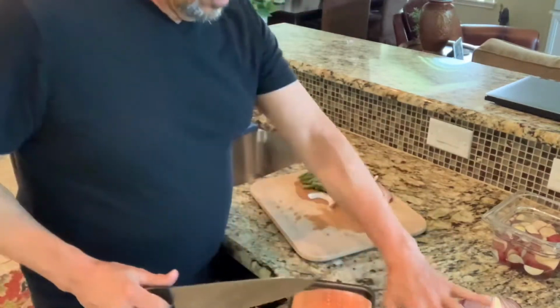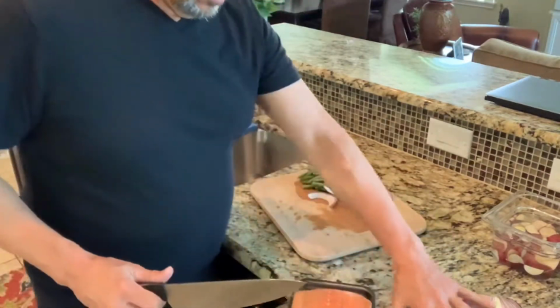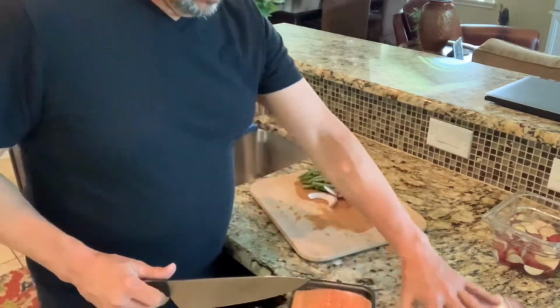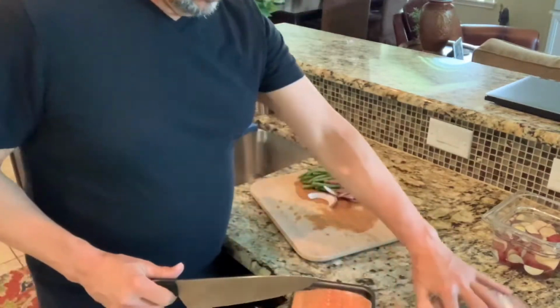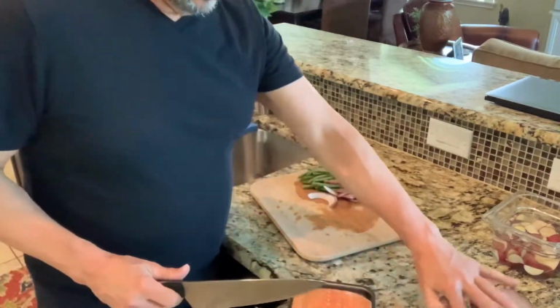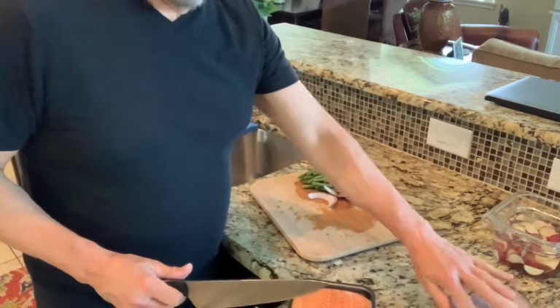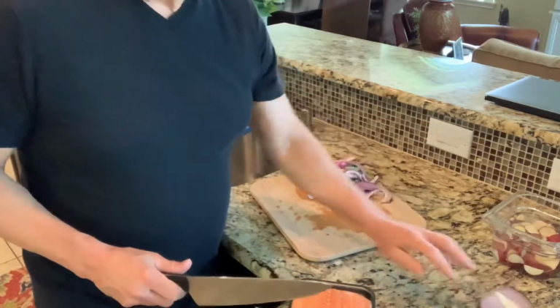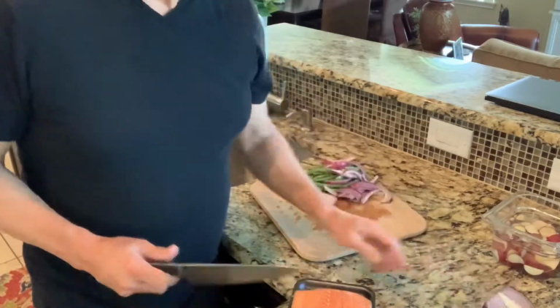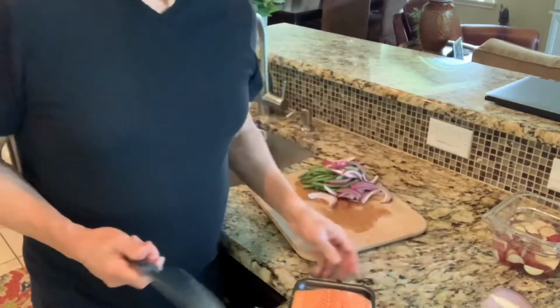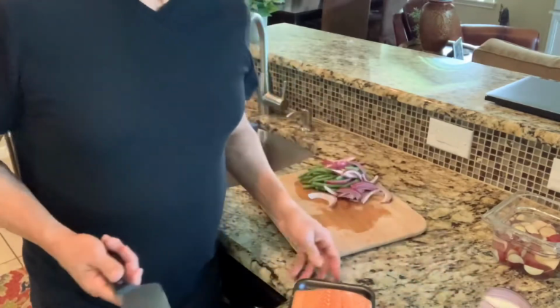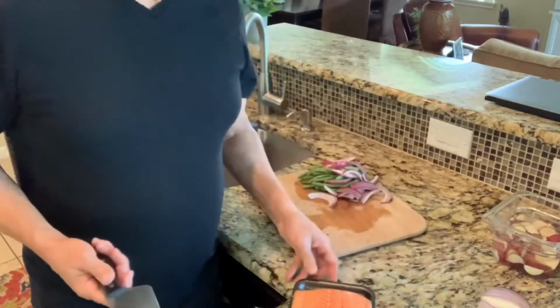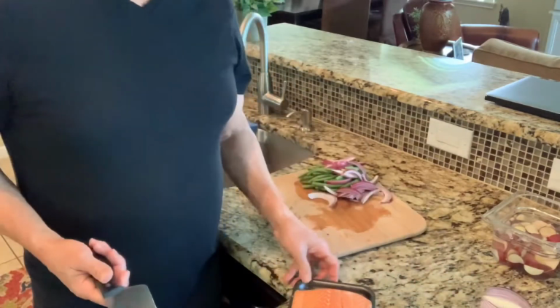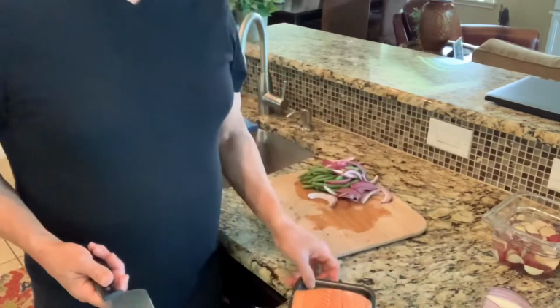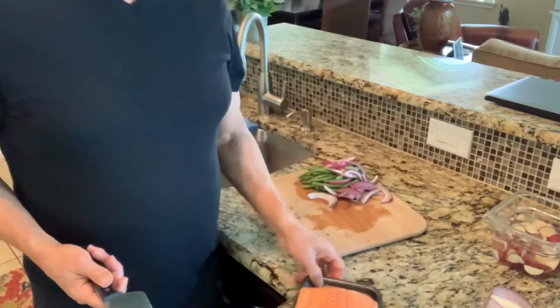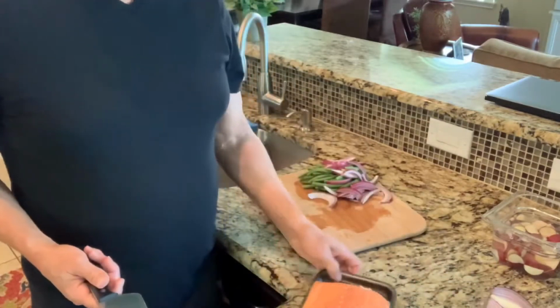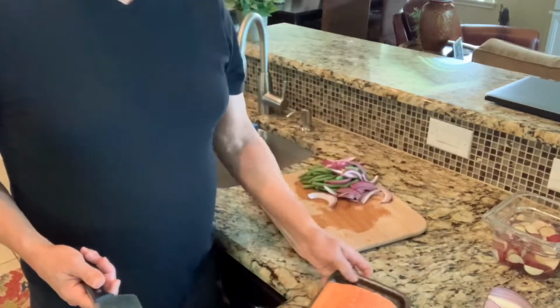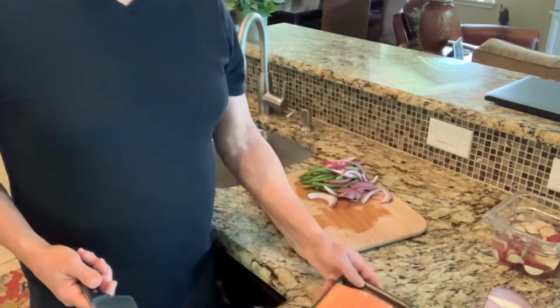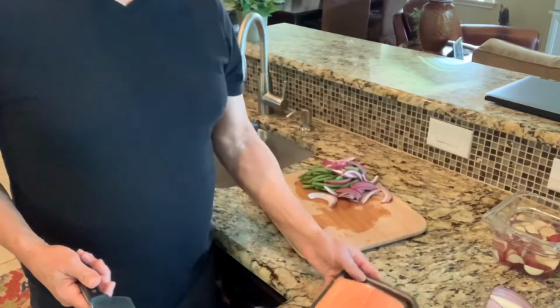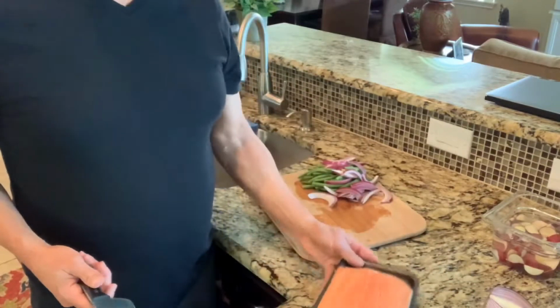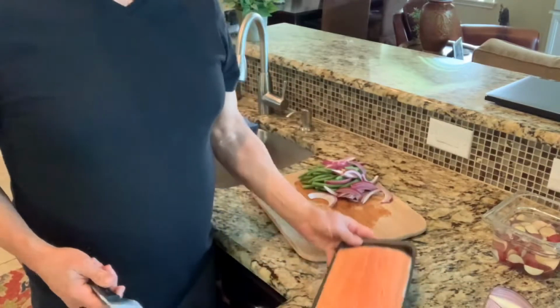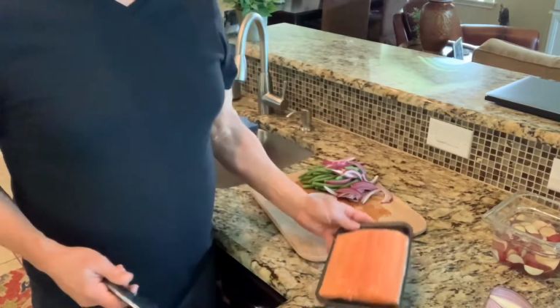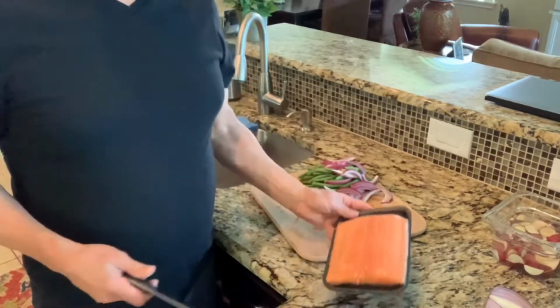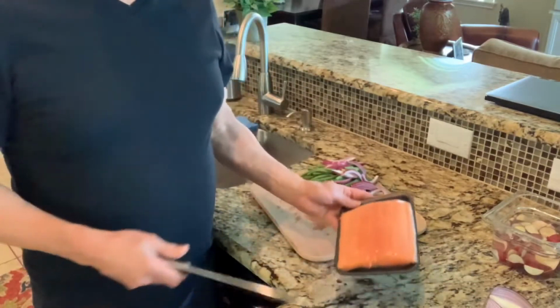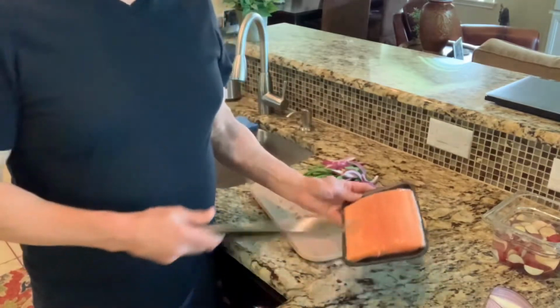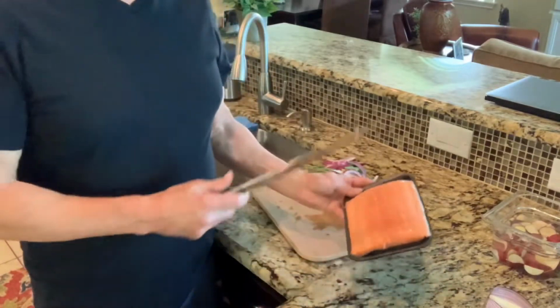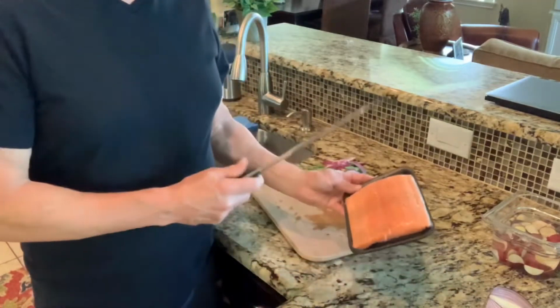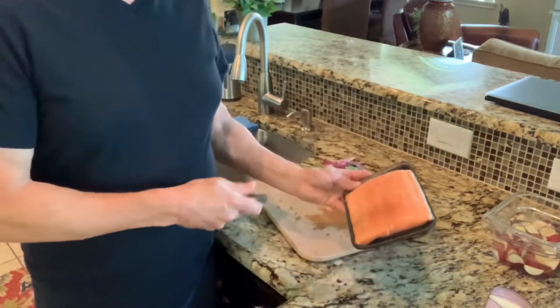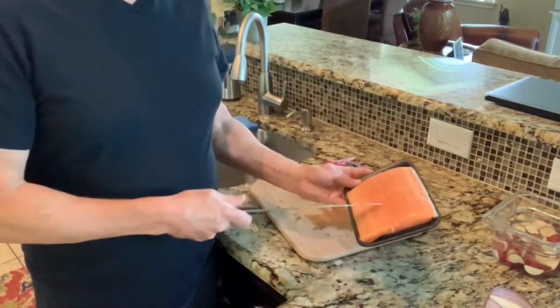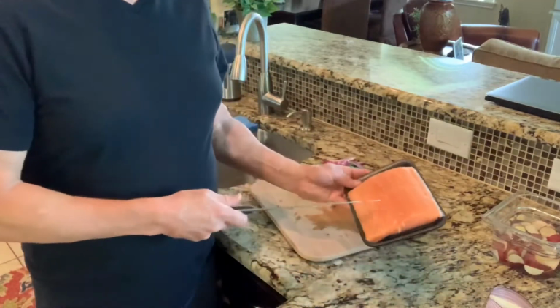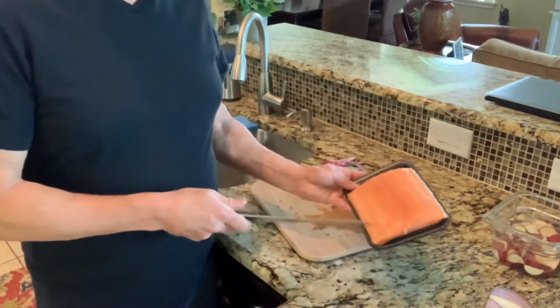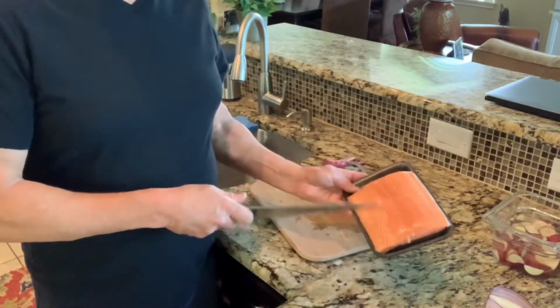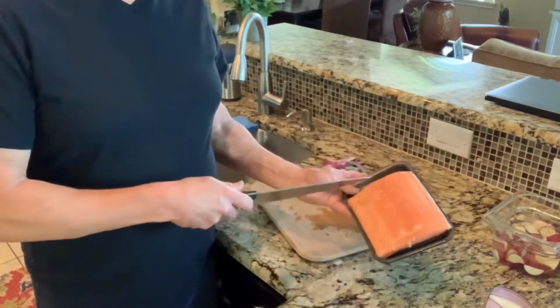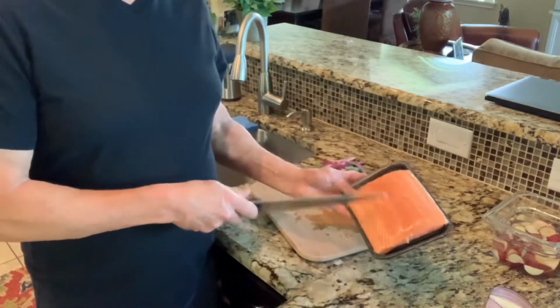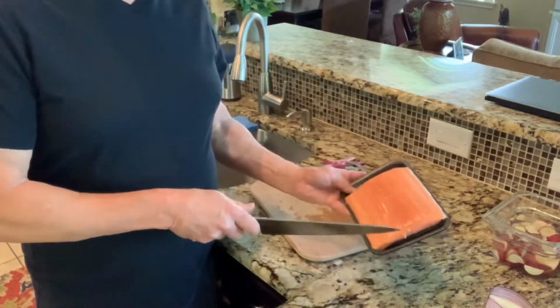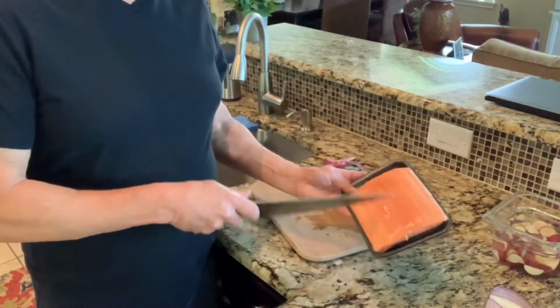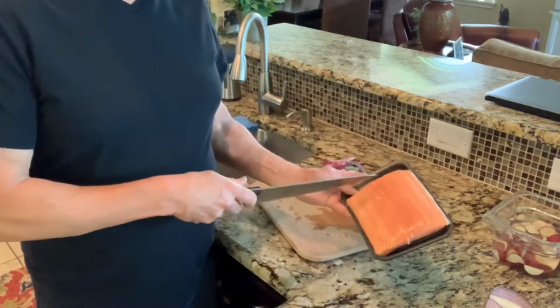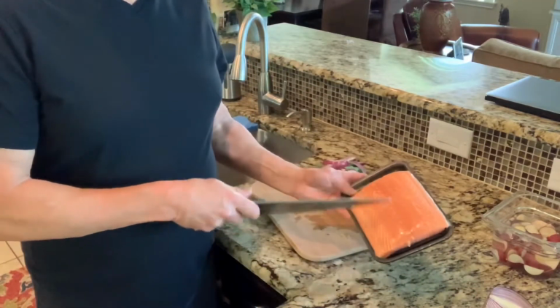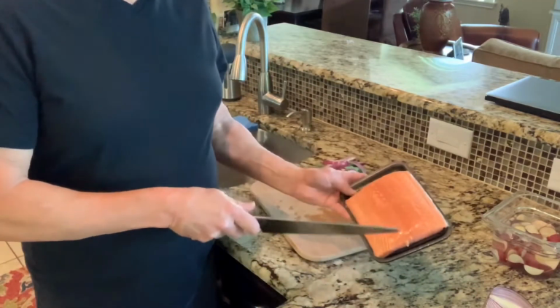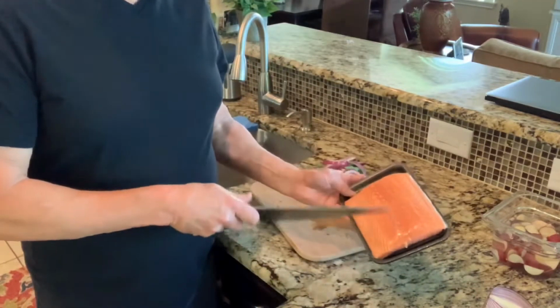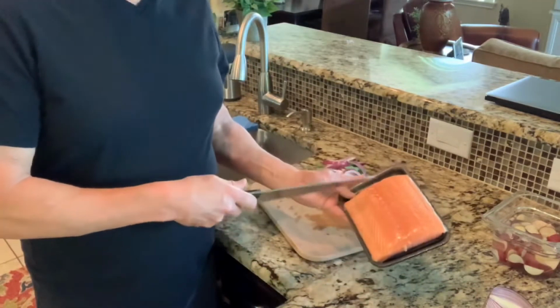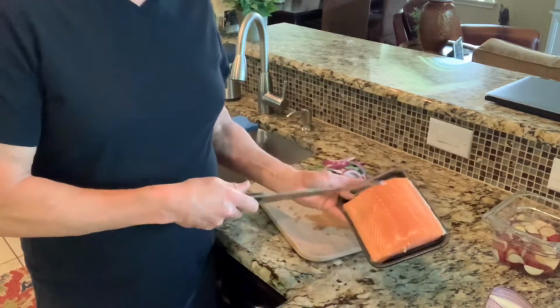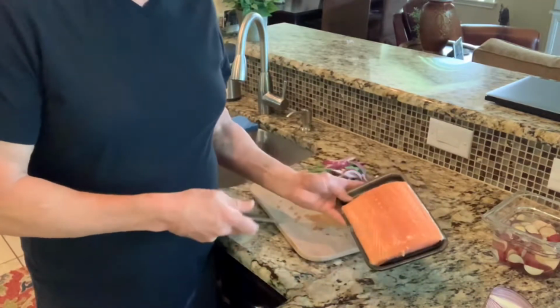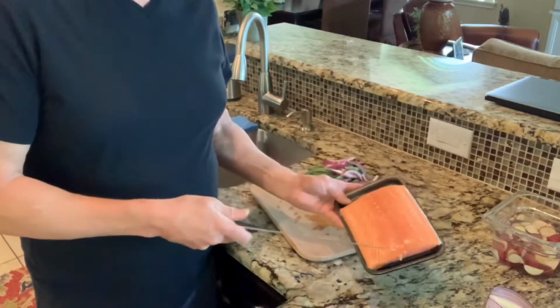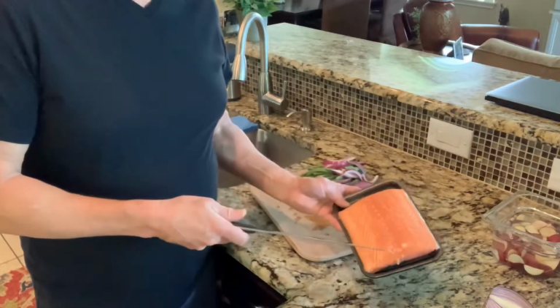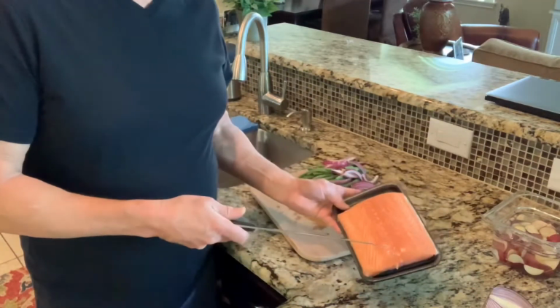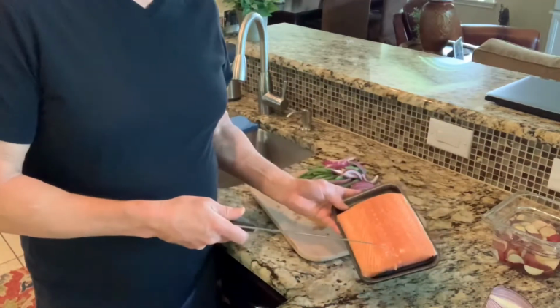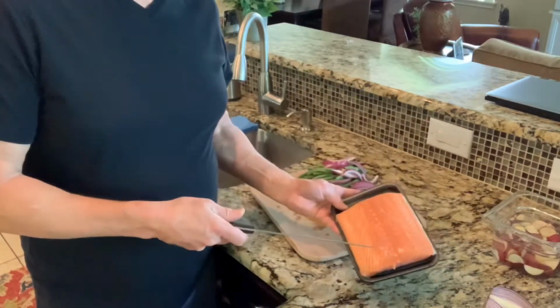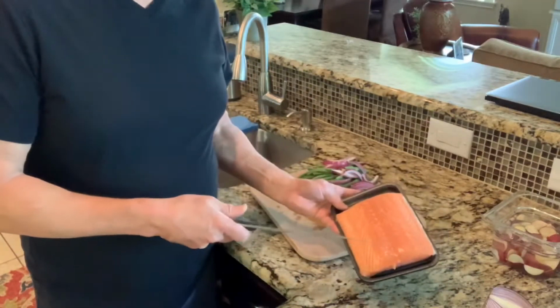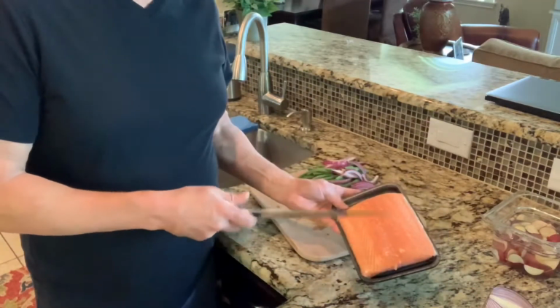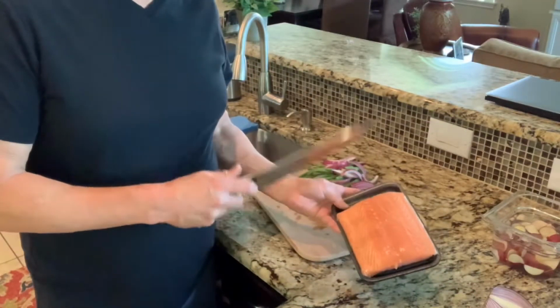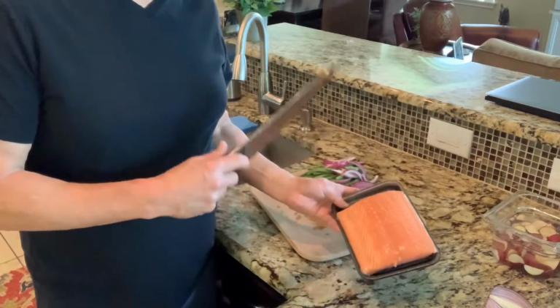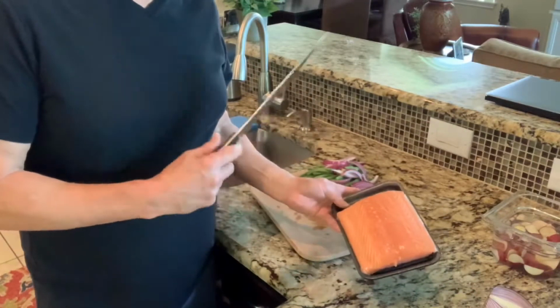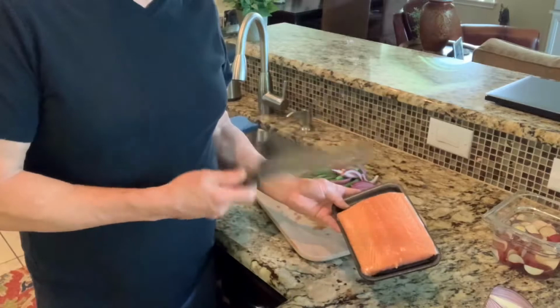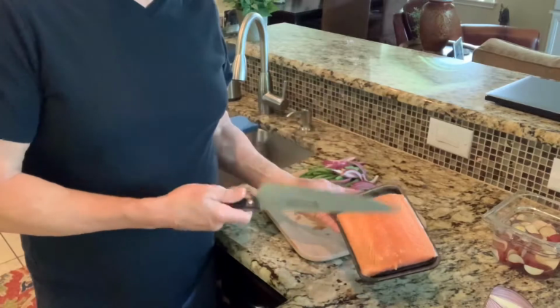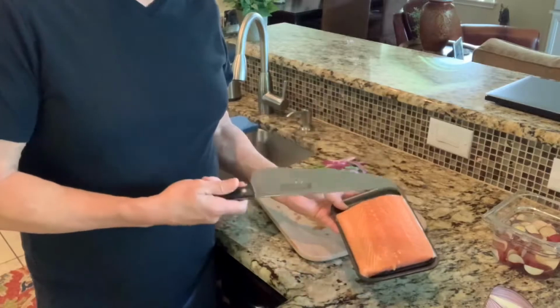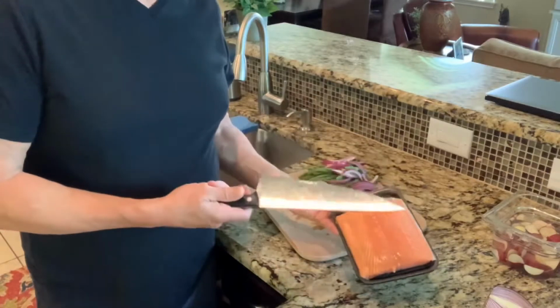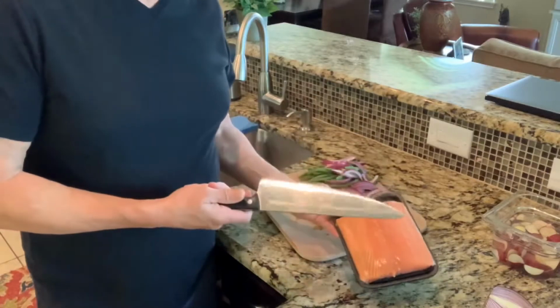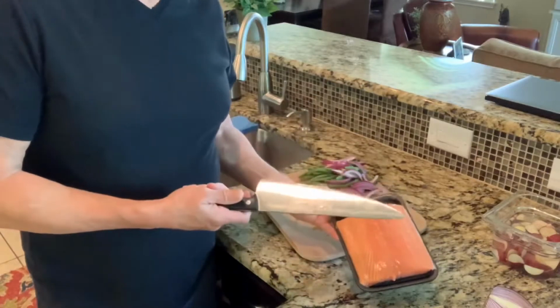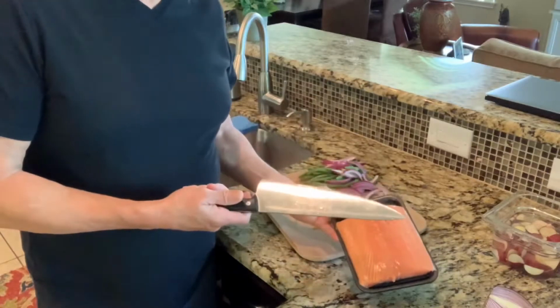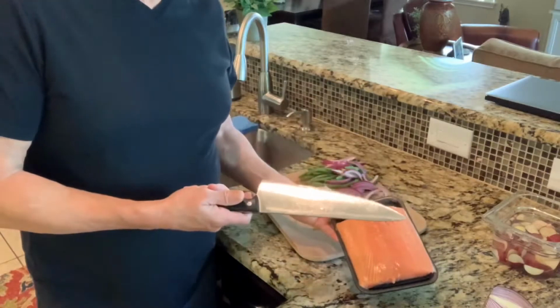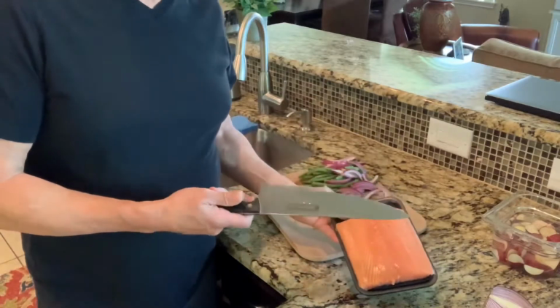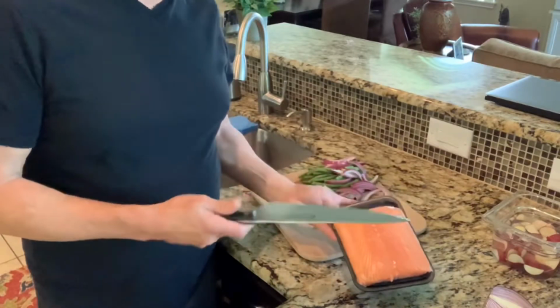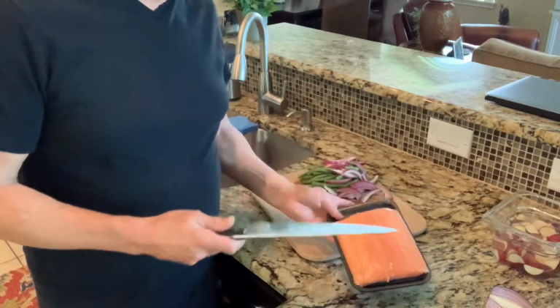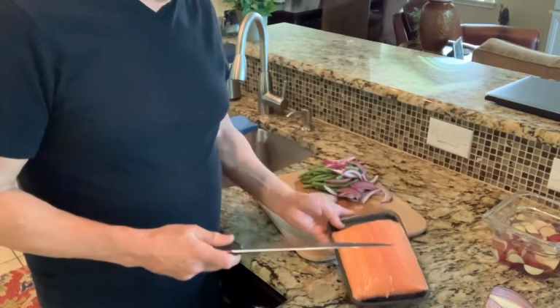Now I'm going to portion out the salmon. We've got one good salmon steak here and it's going to be enough for two people.